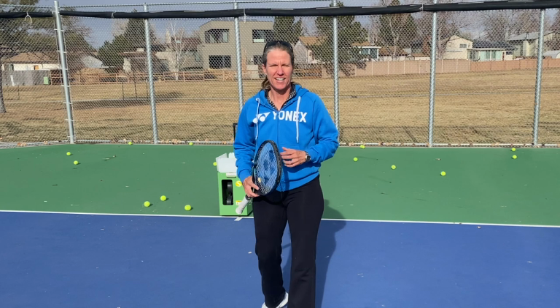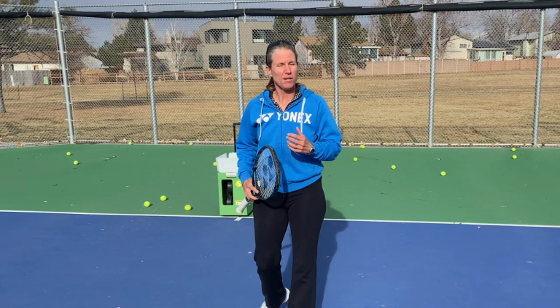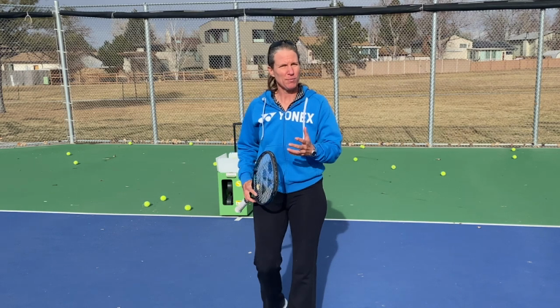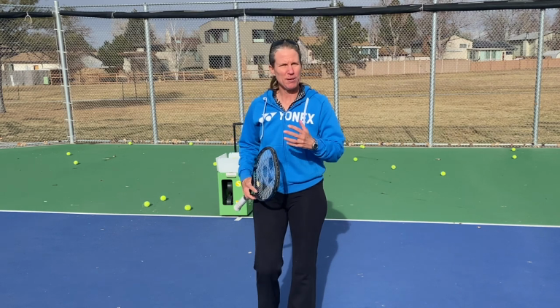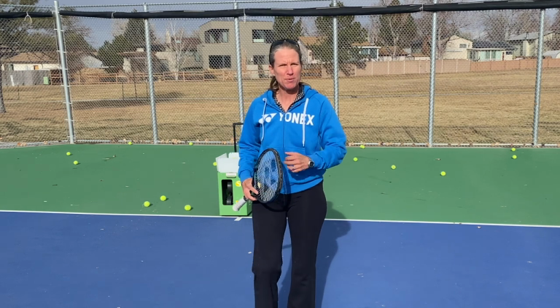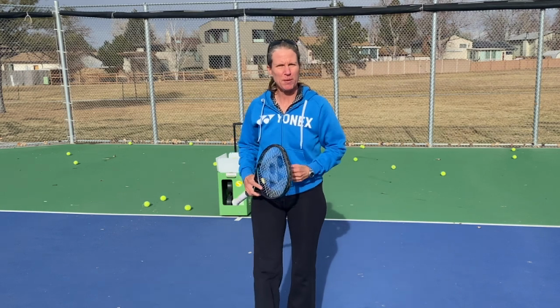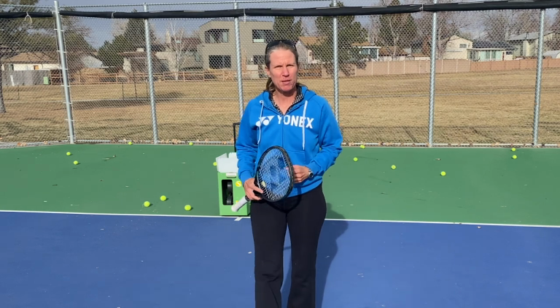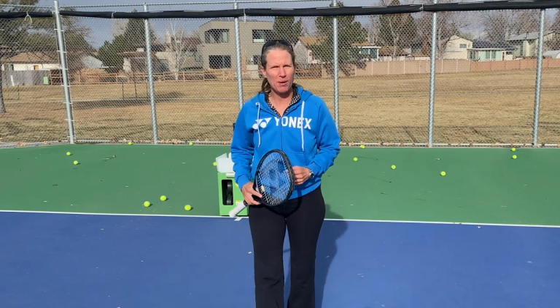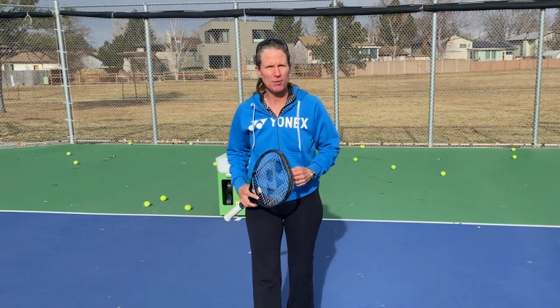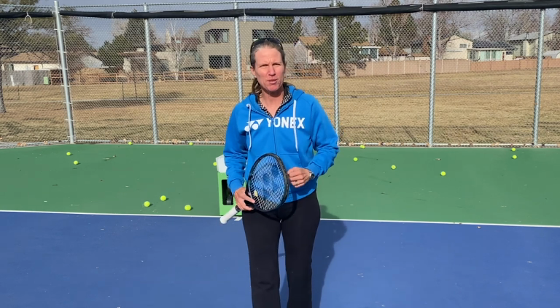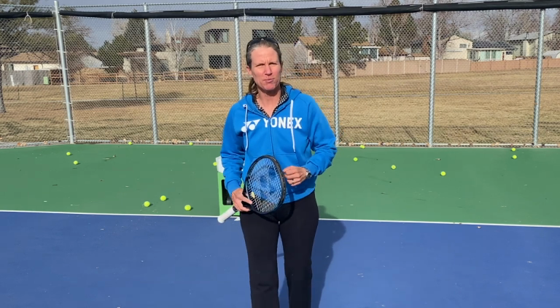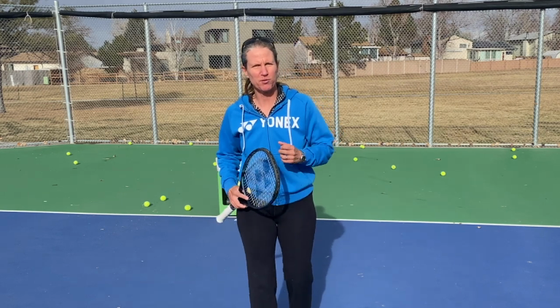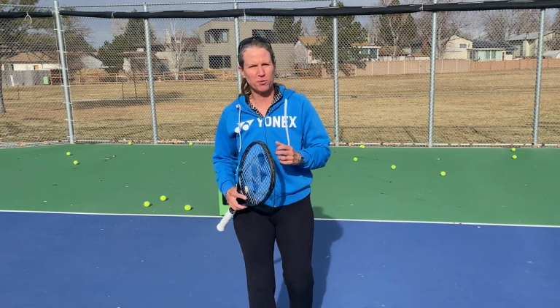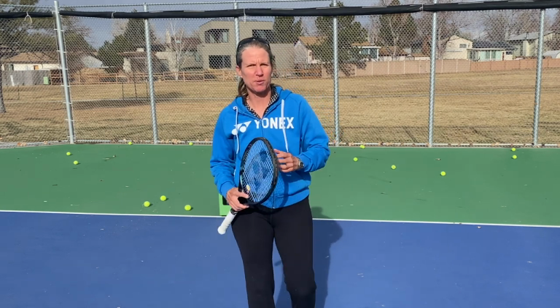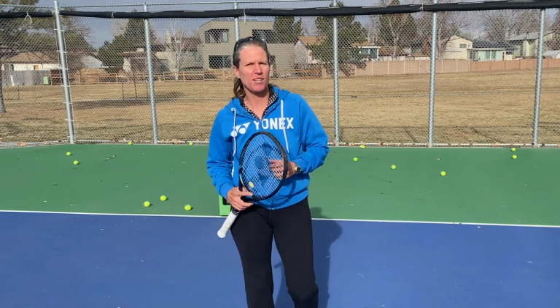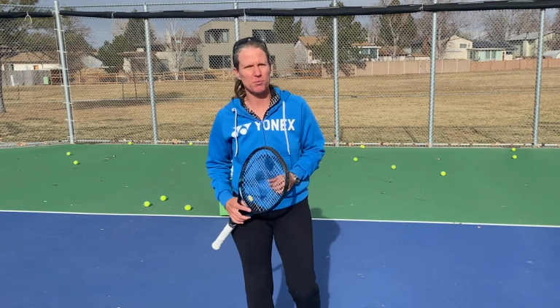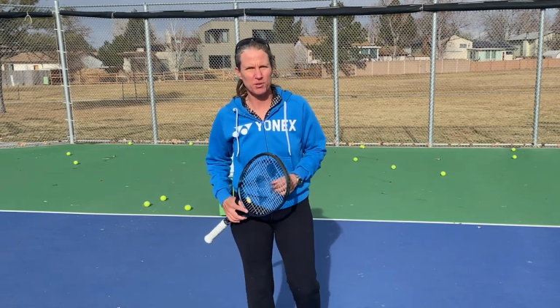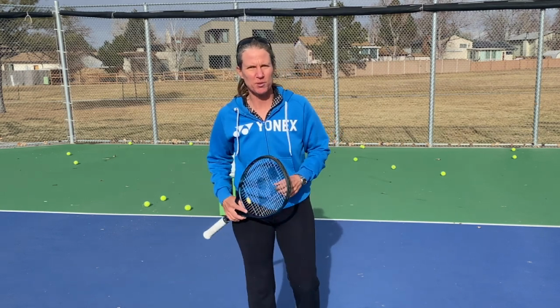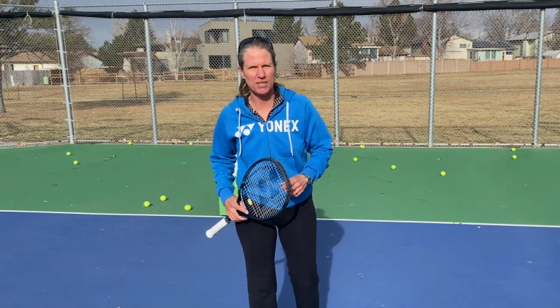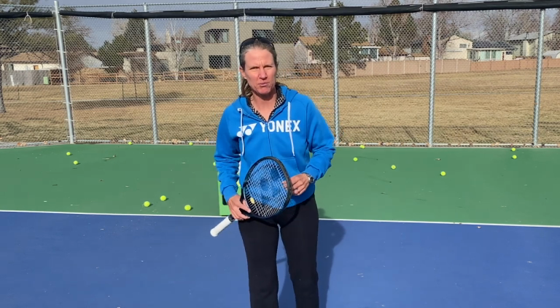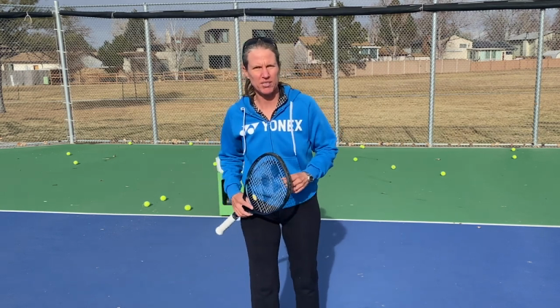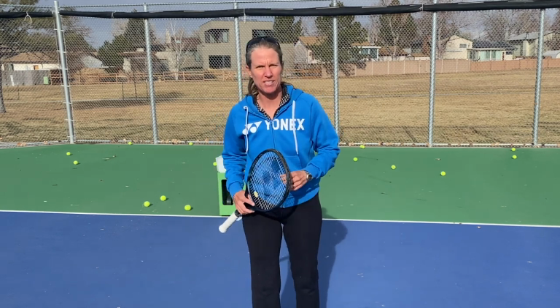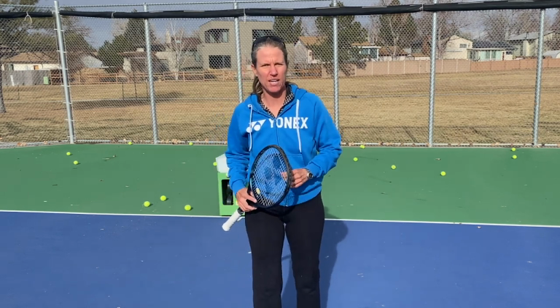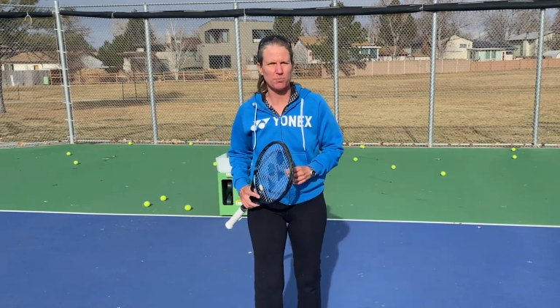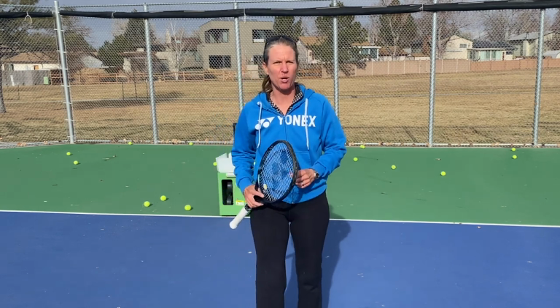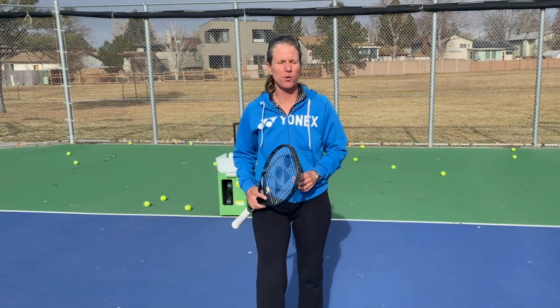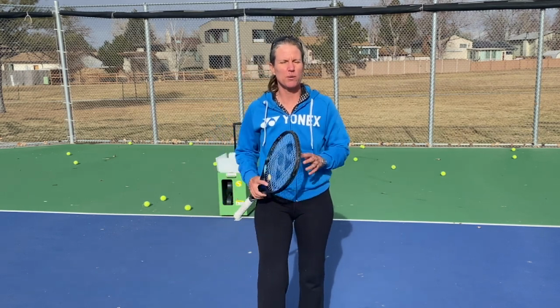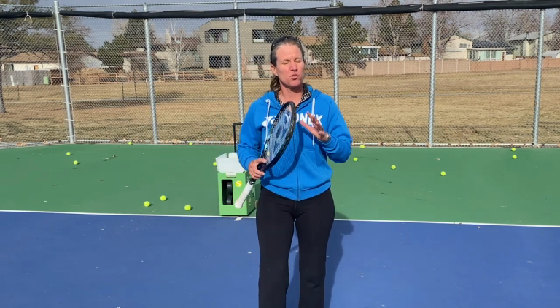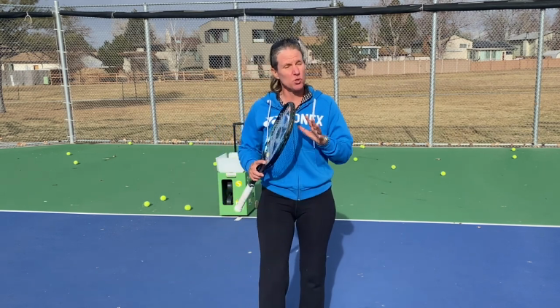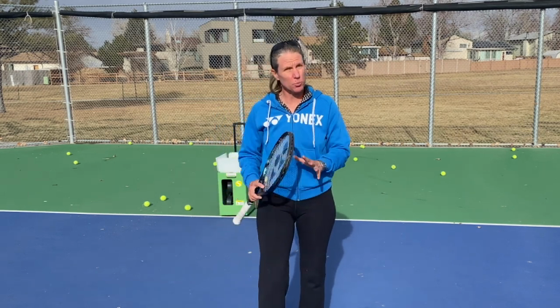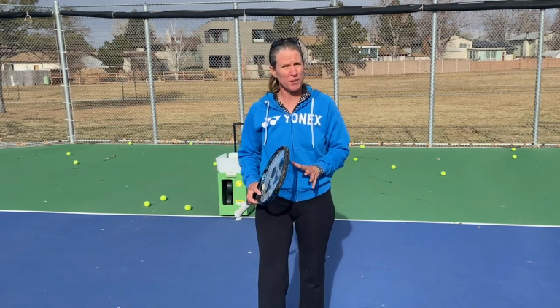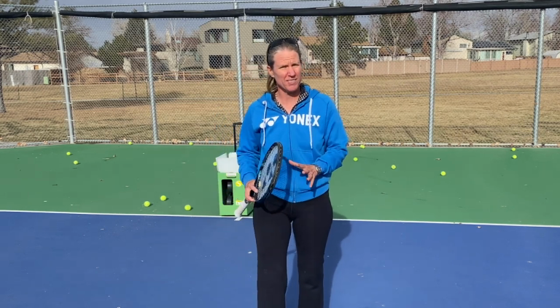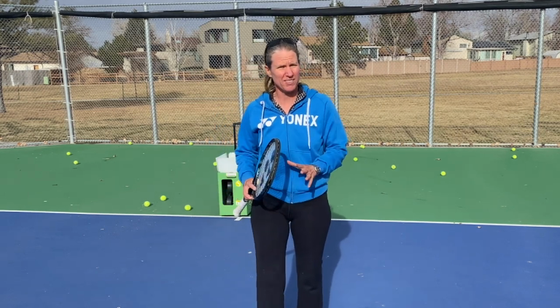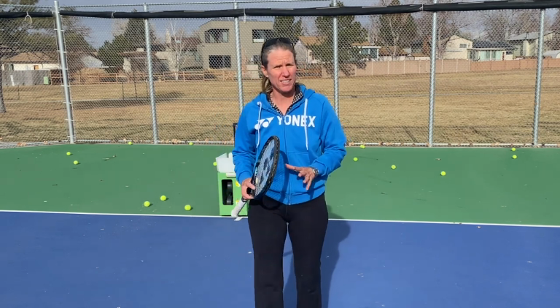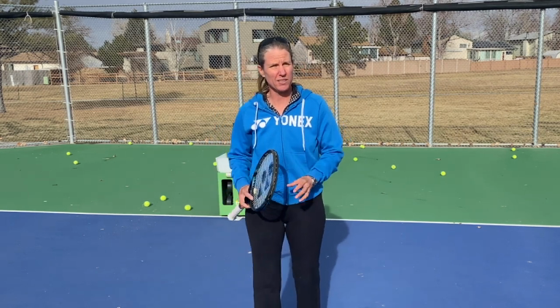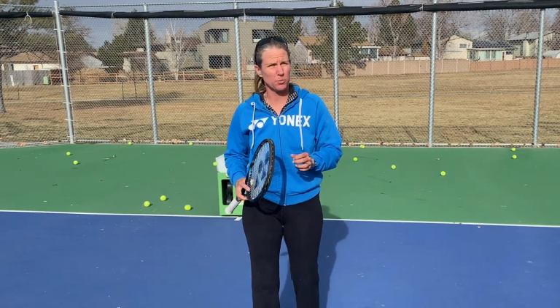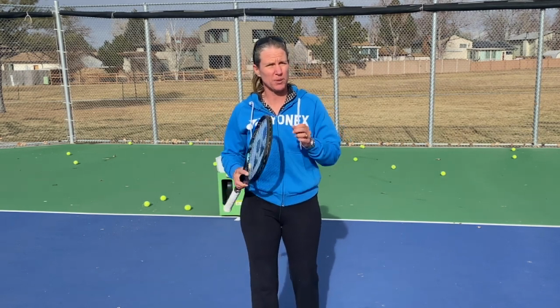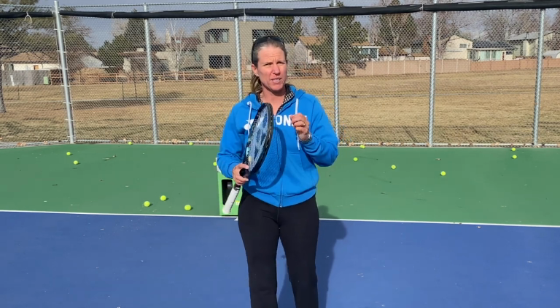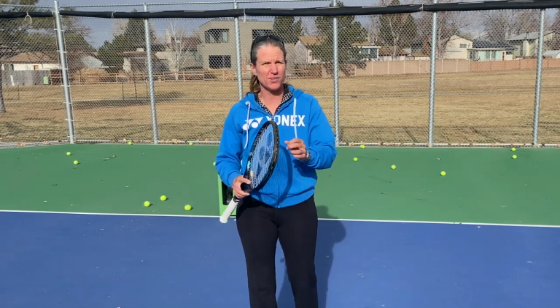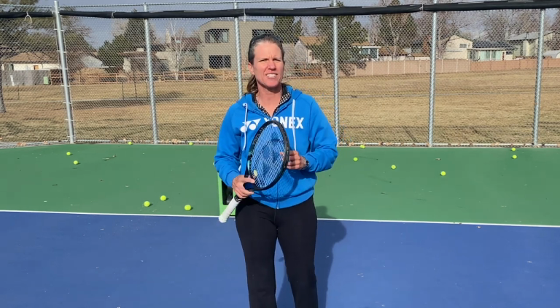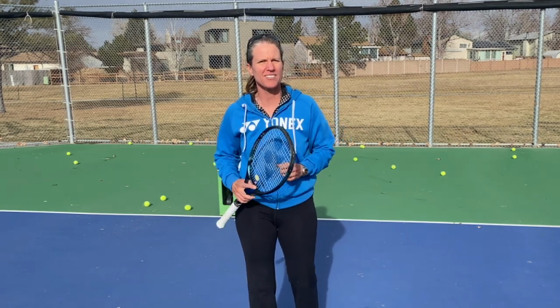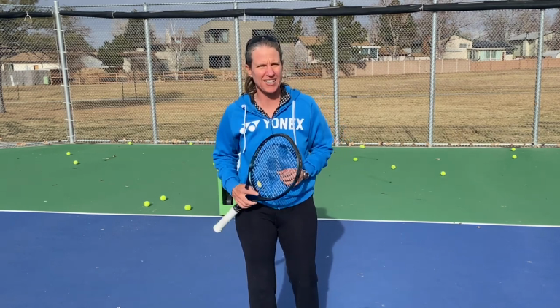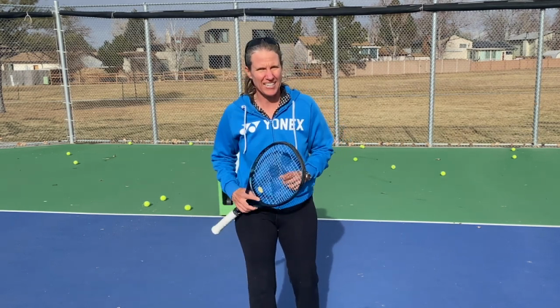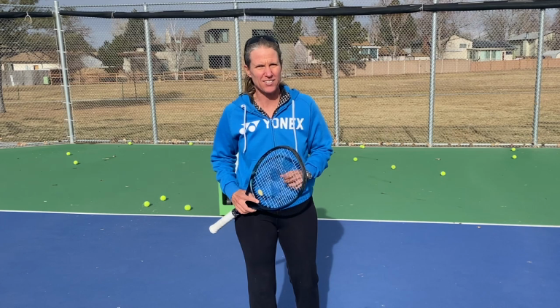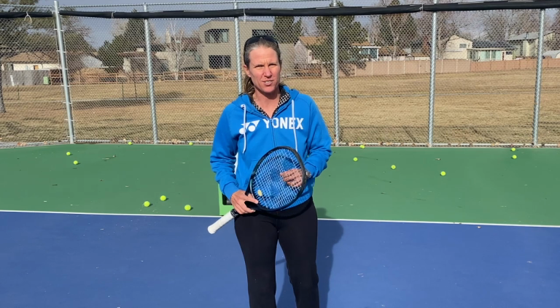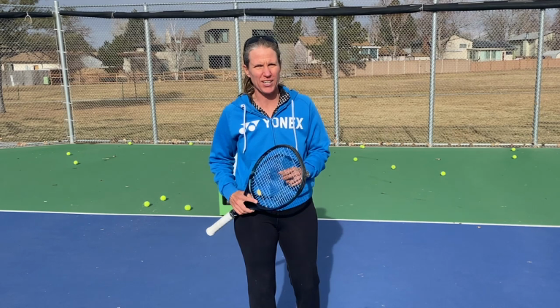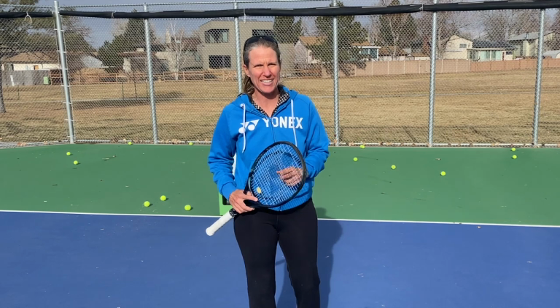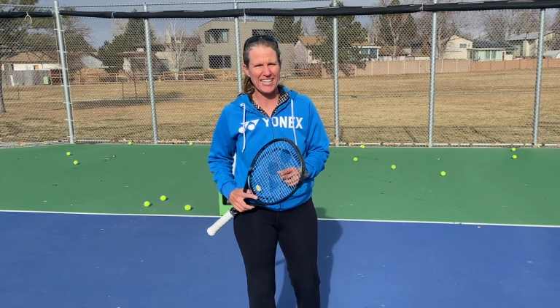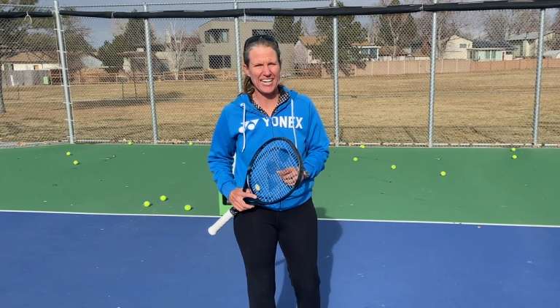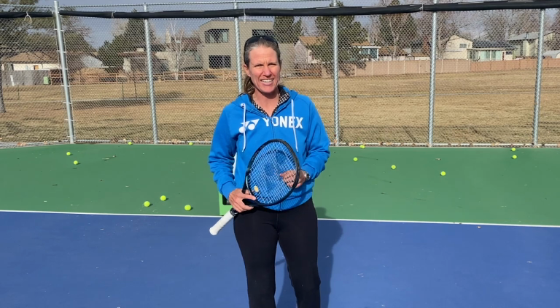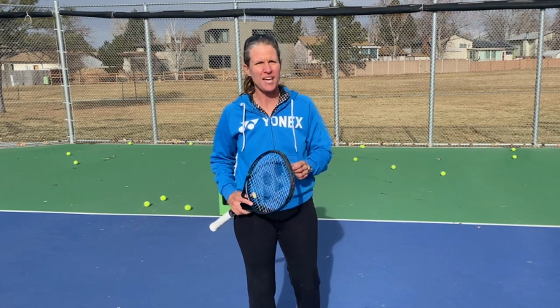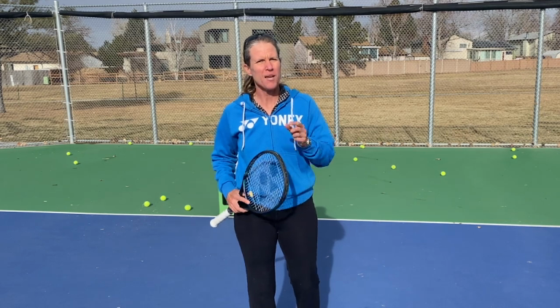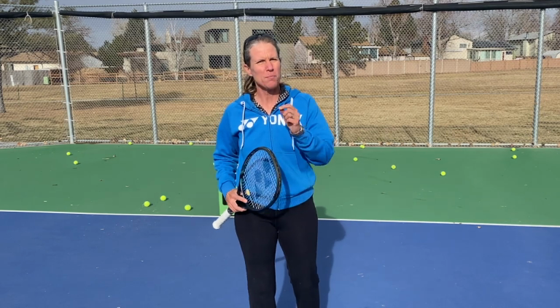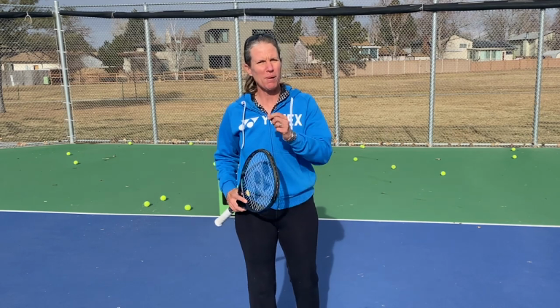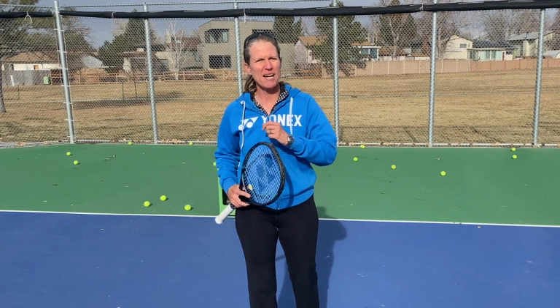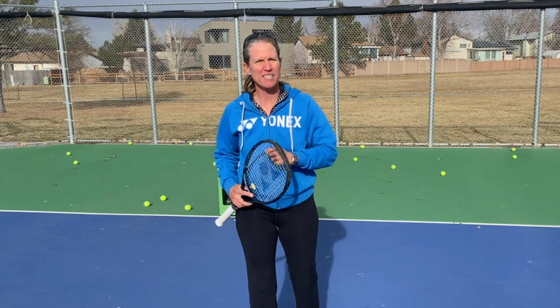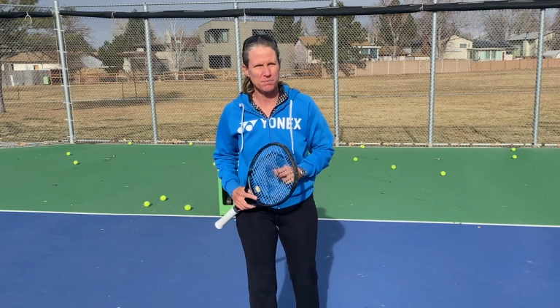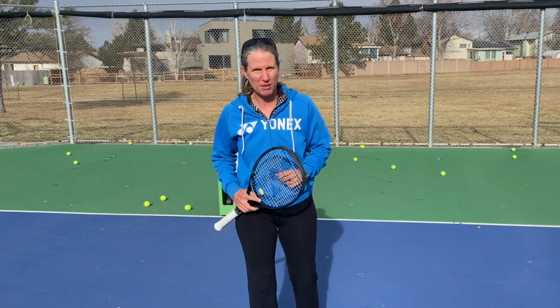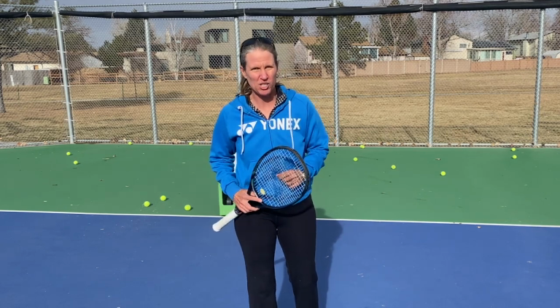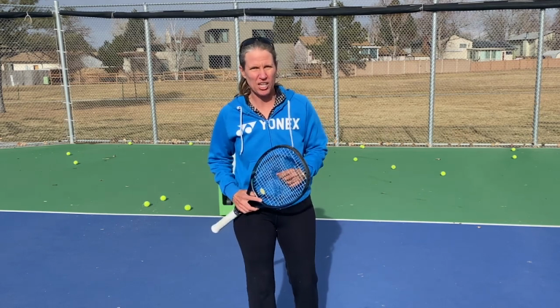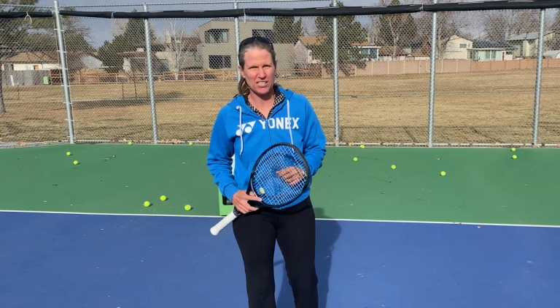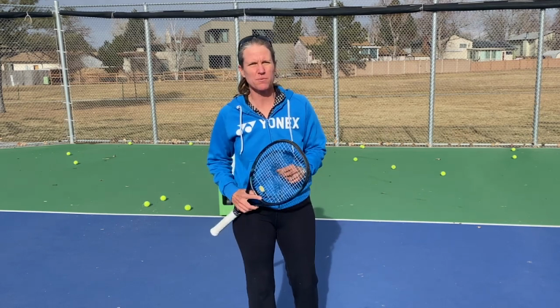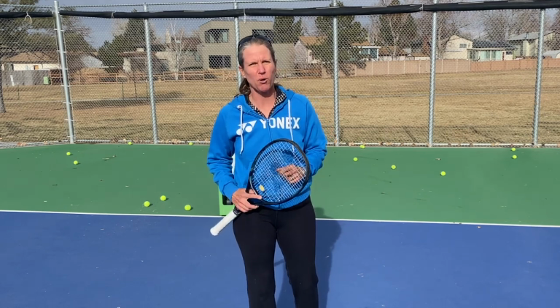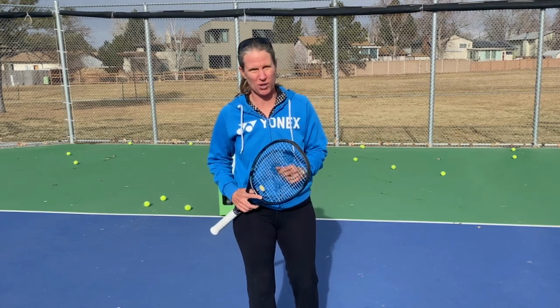Hi, my name is Micah Babel. I'm a former Top 30 WTA pro and I'm super excited to bring you this tennis training guide by Spinshot Sports.